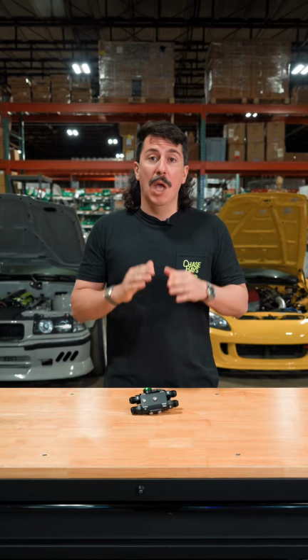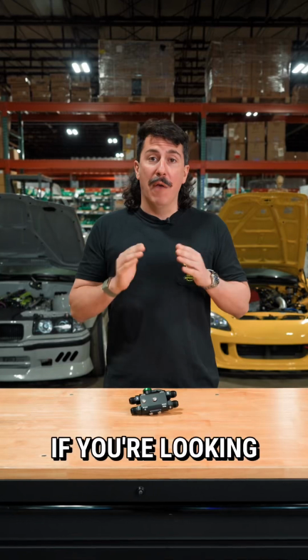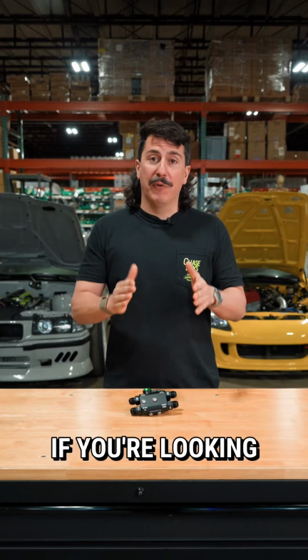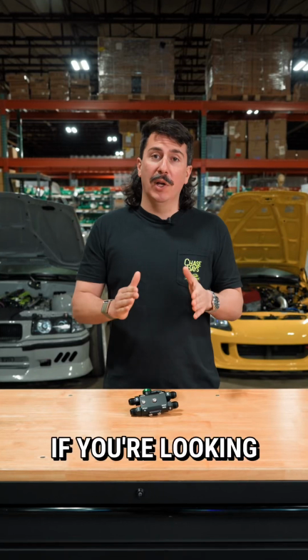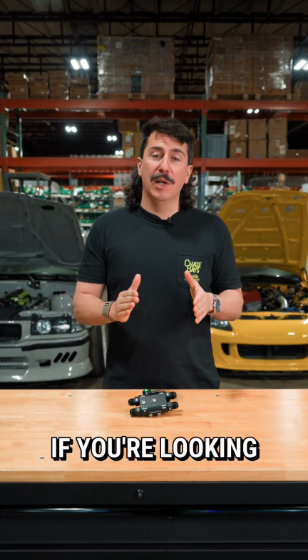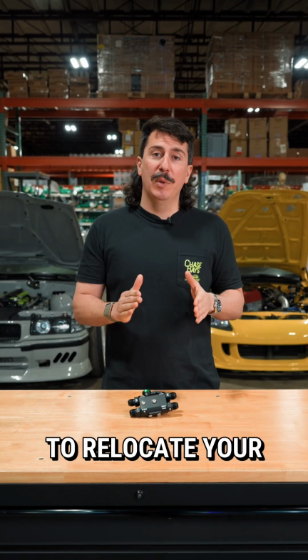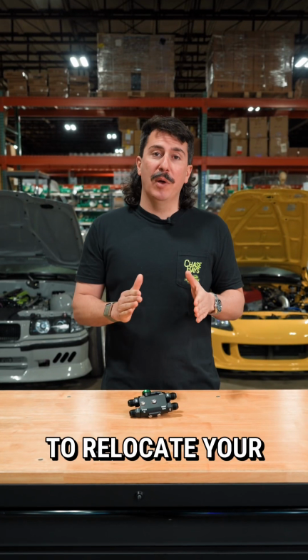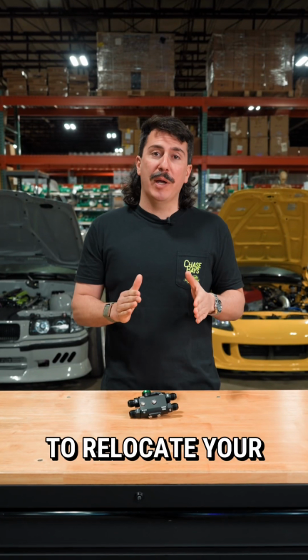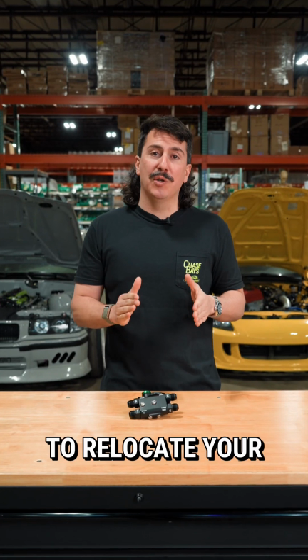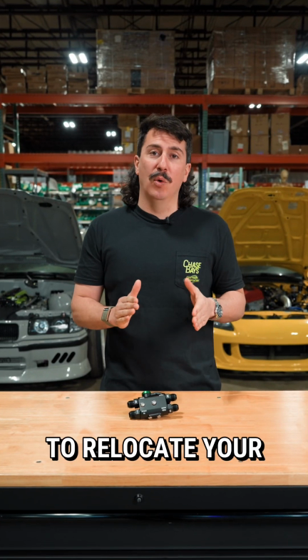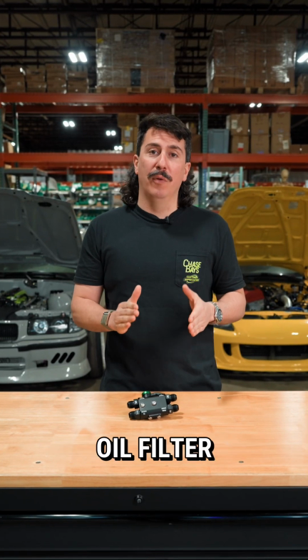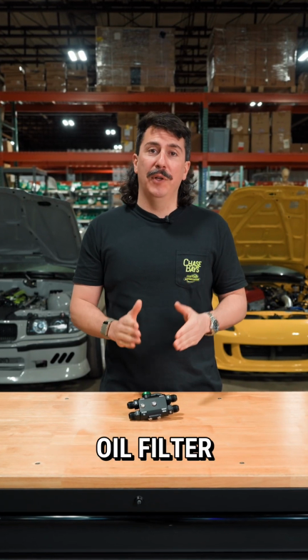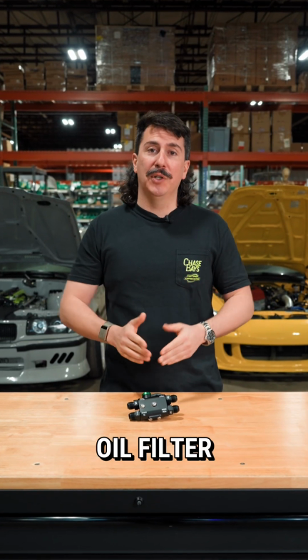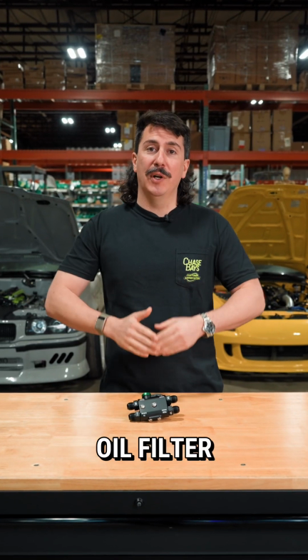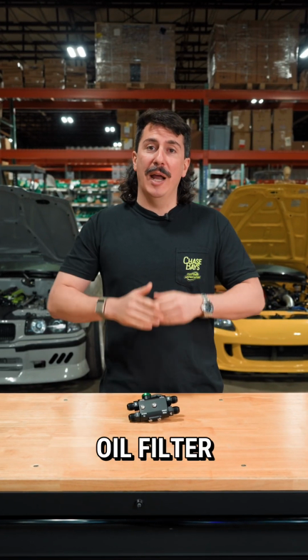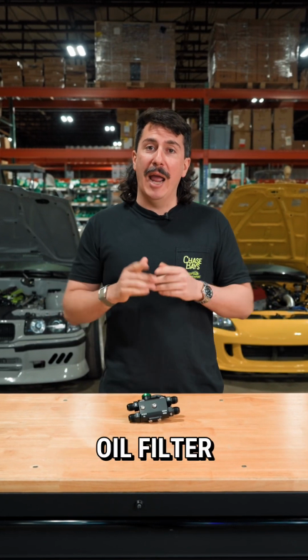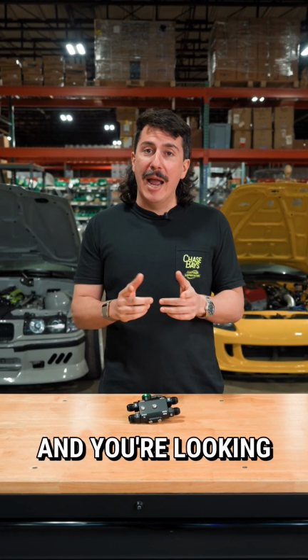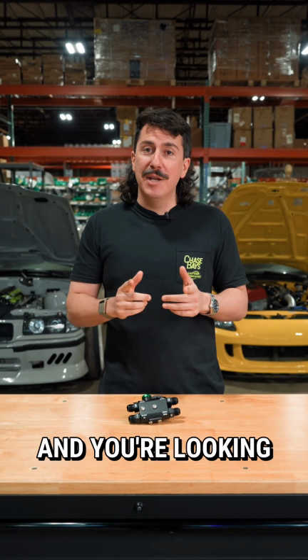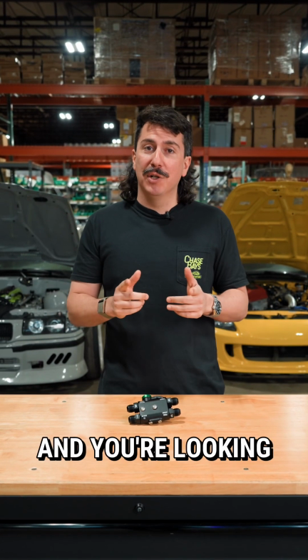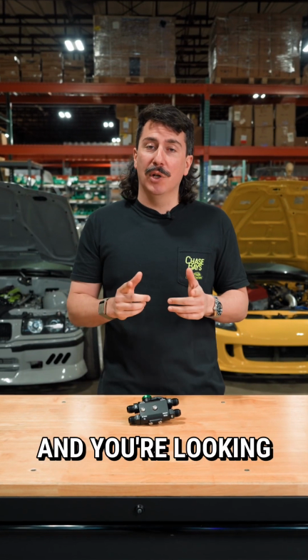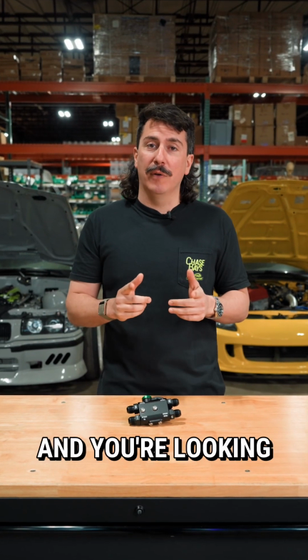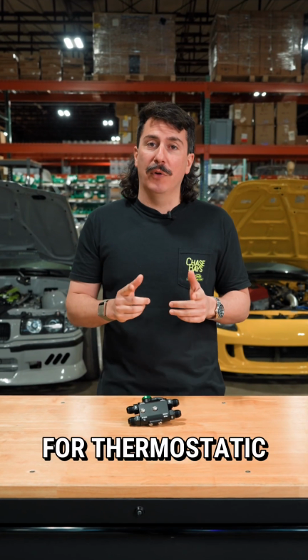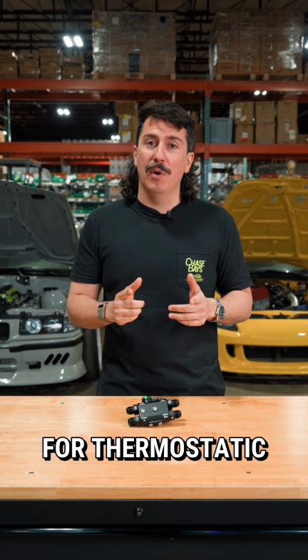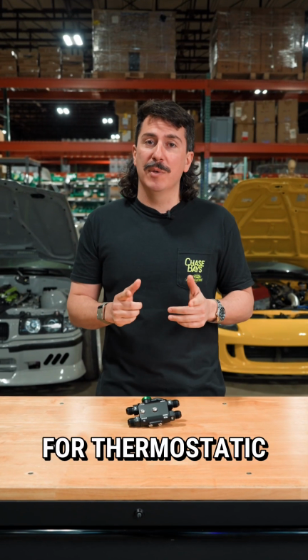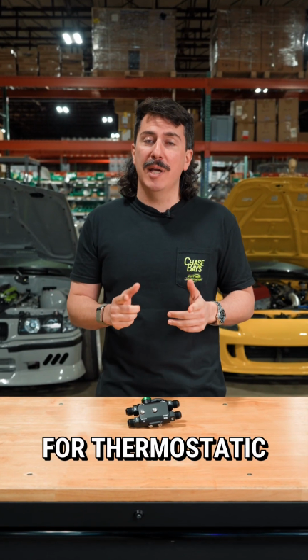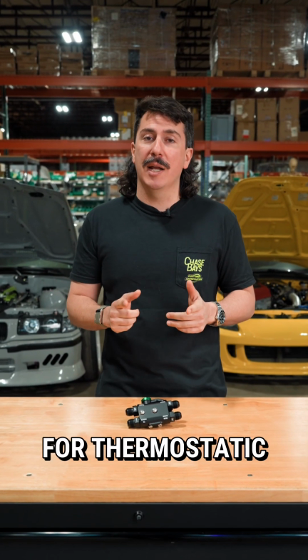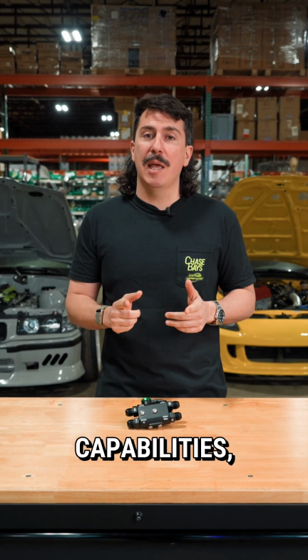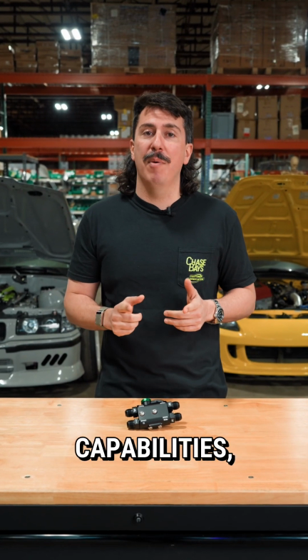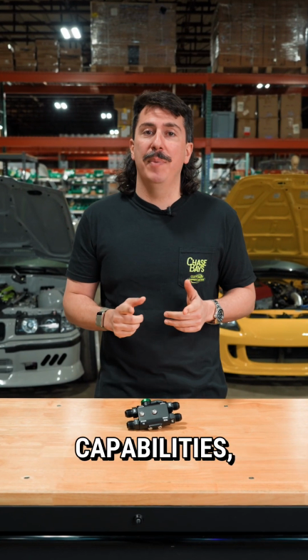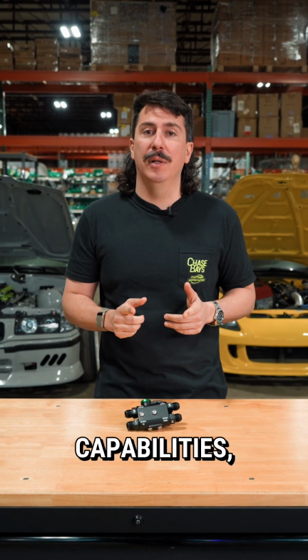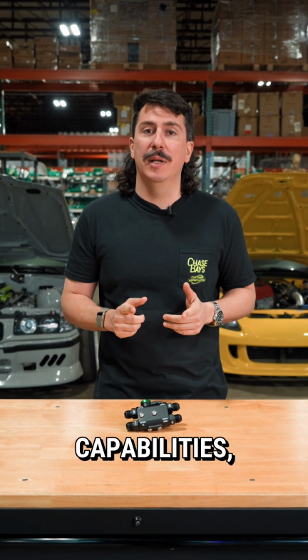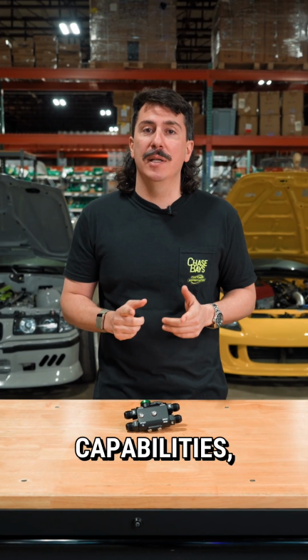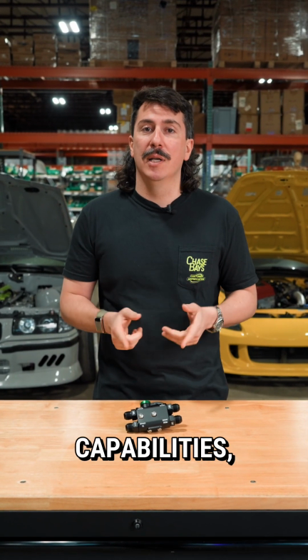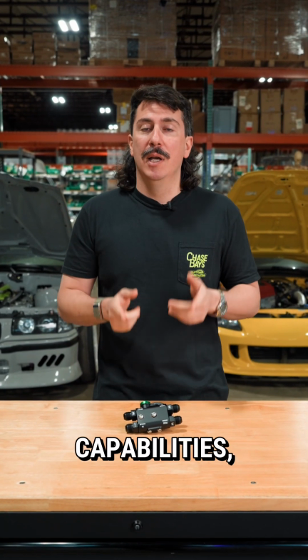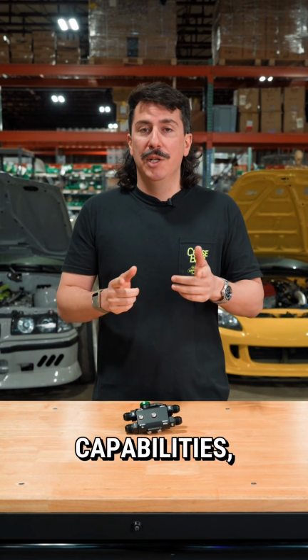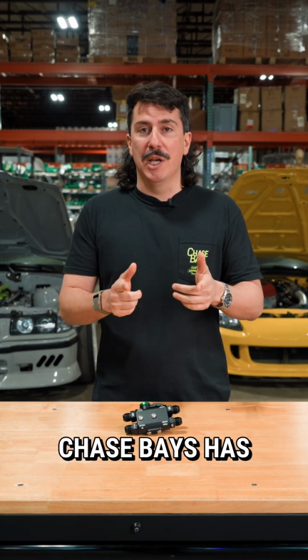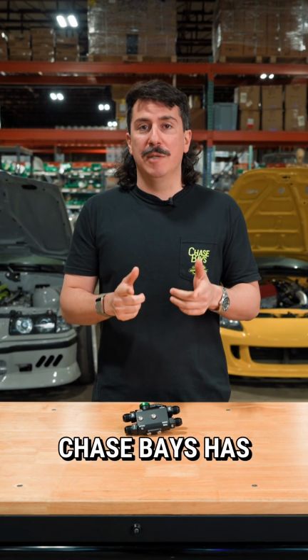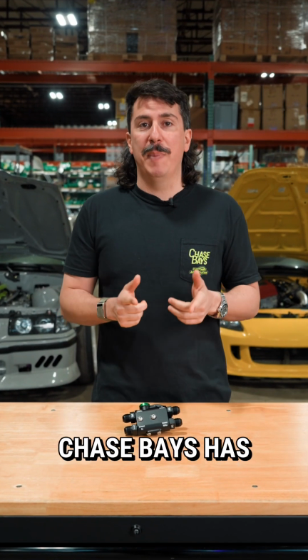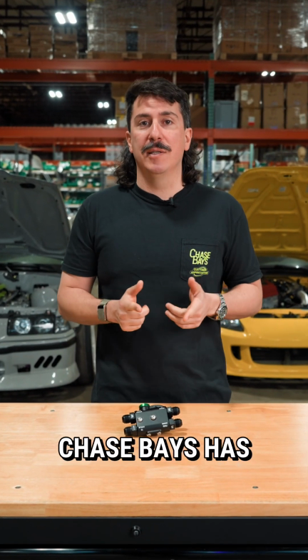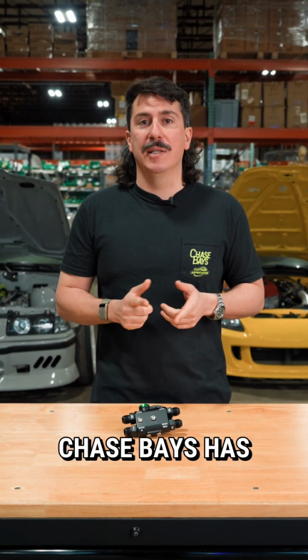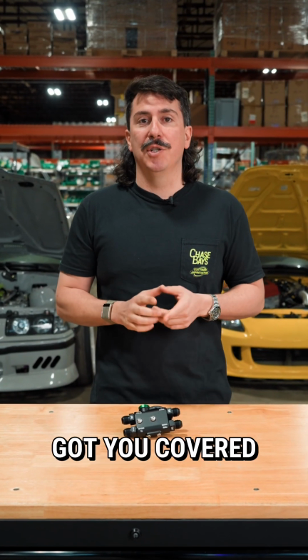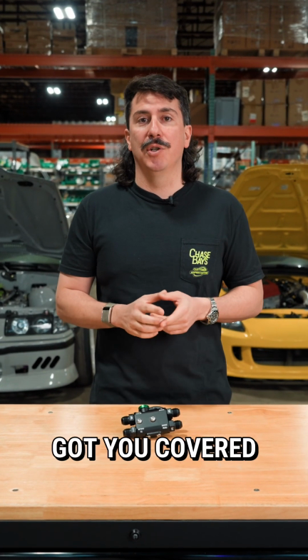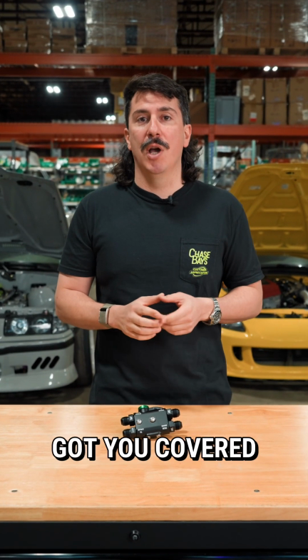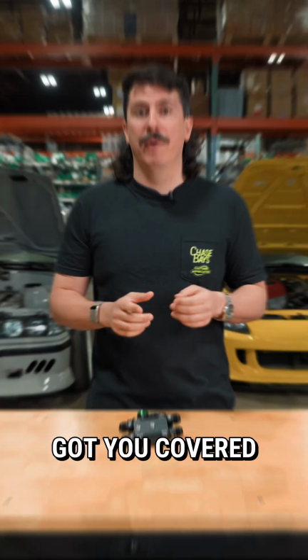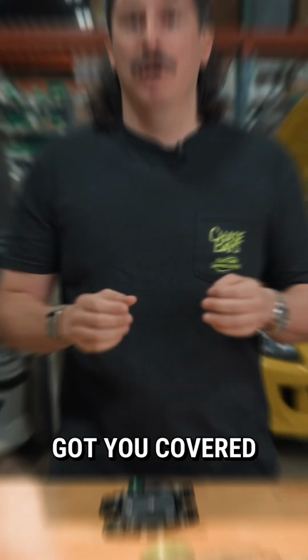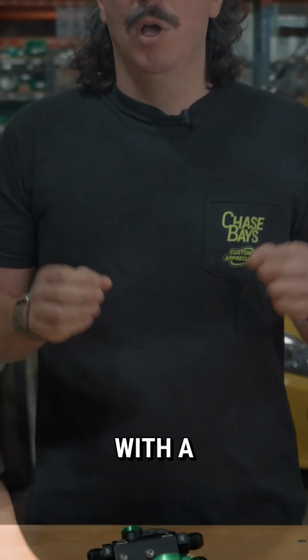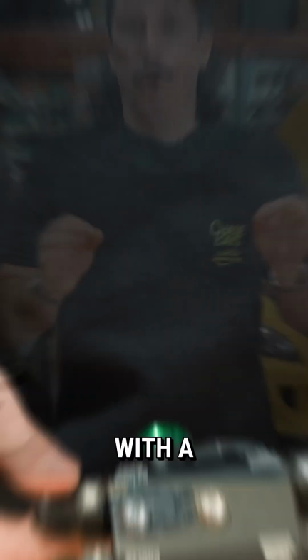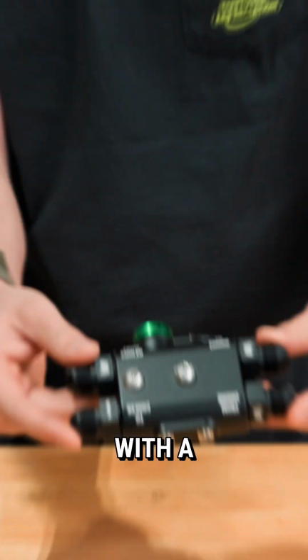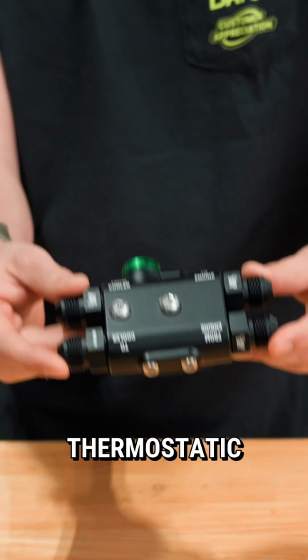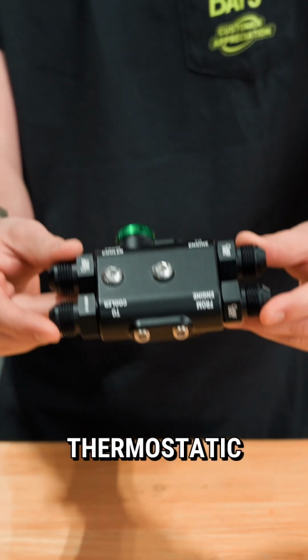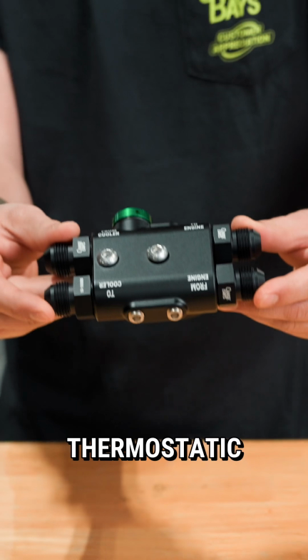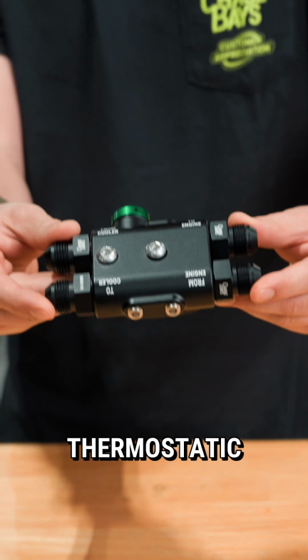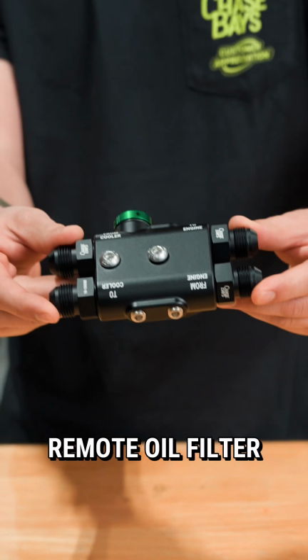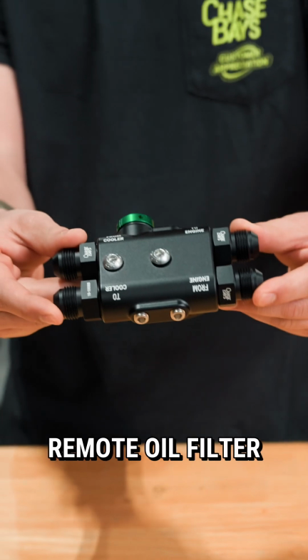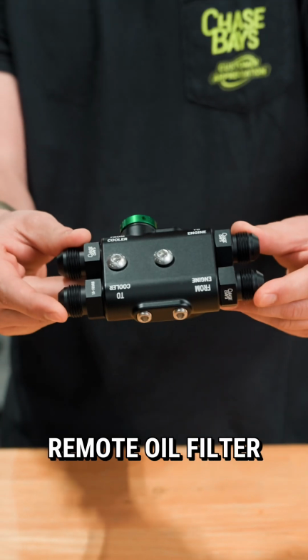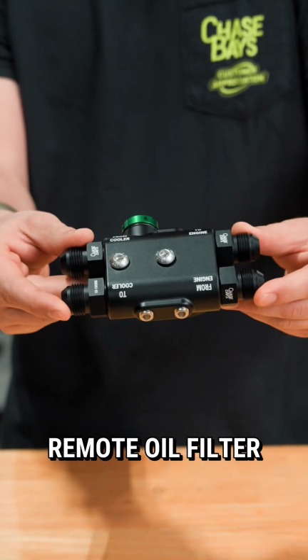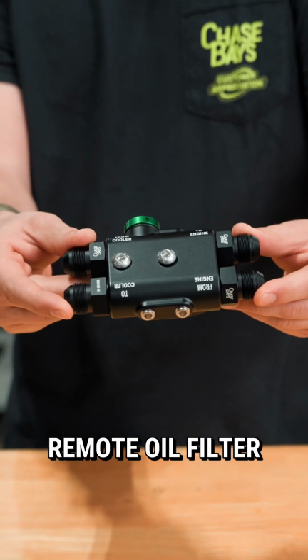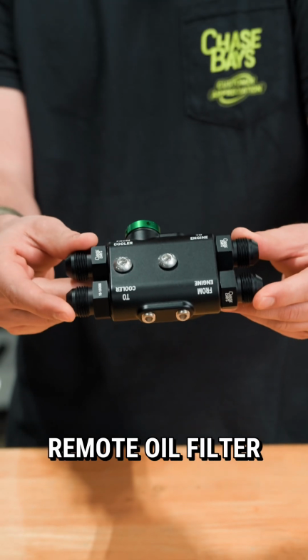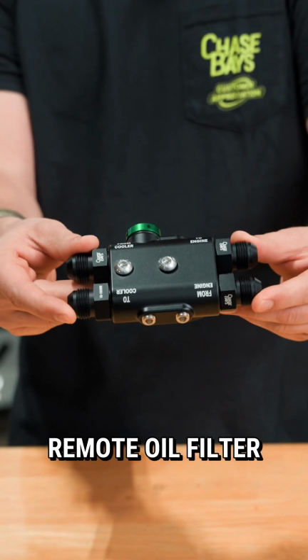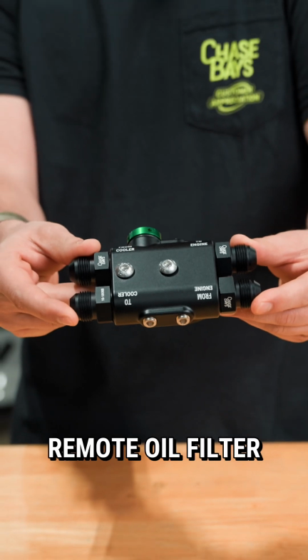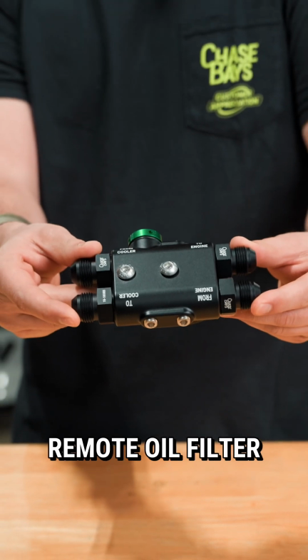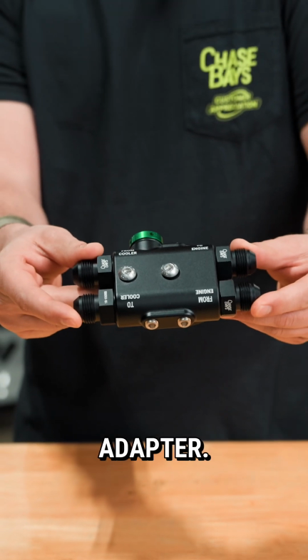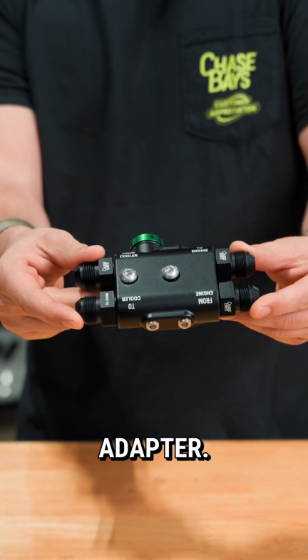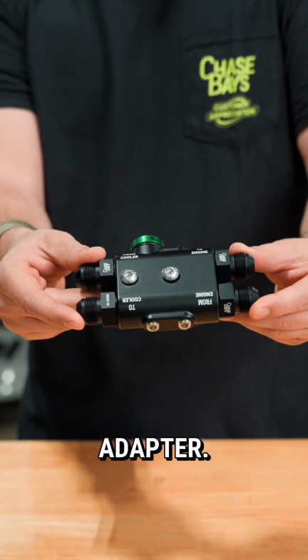If you're looking to relocate your oil filter and you're looking for thermostatic capabilities, Chase Space has got you covered with a thermostatic remote oil filter adapter.